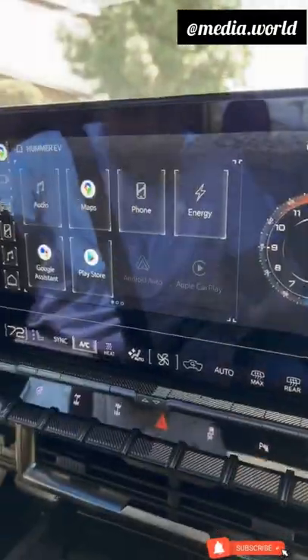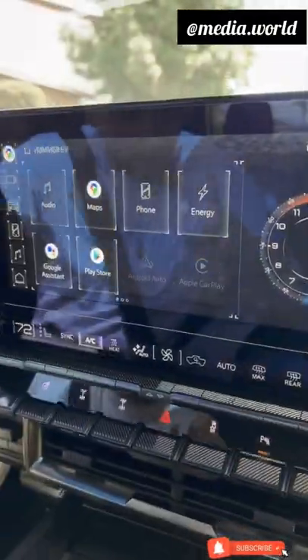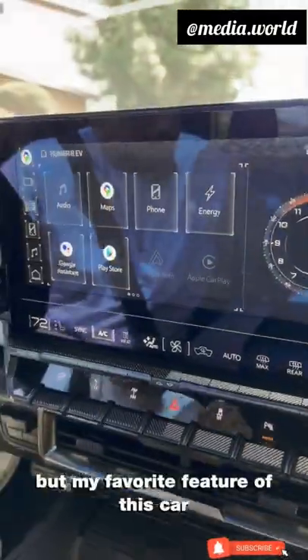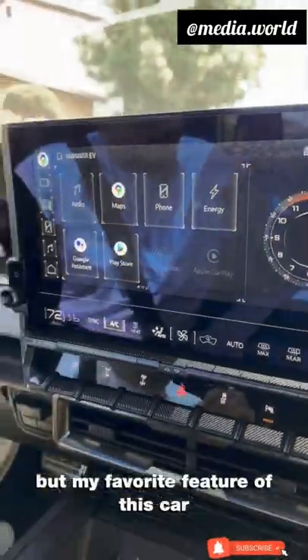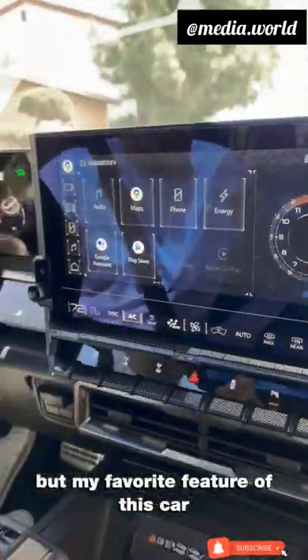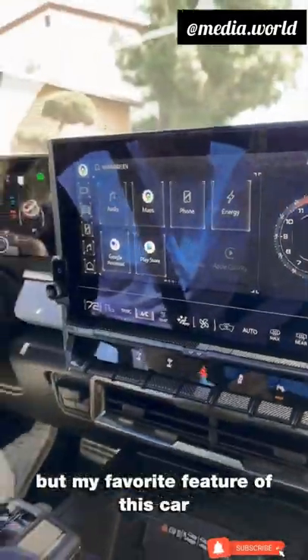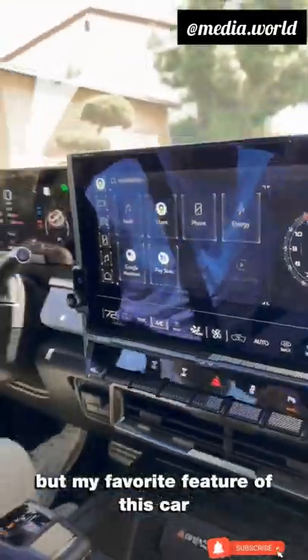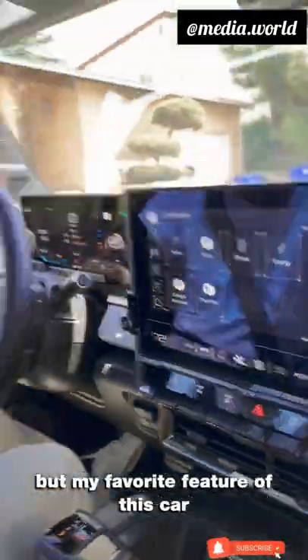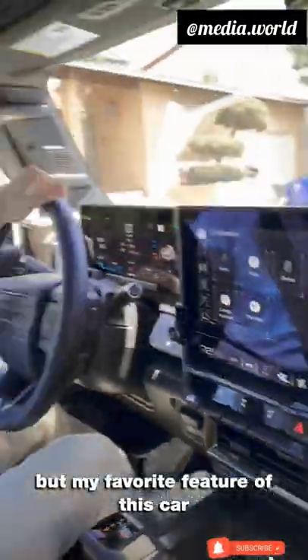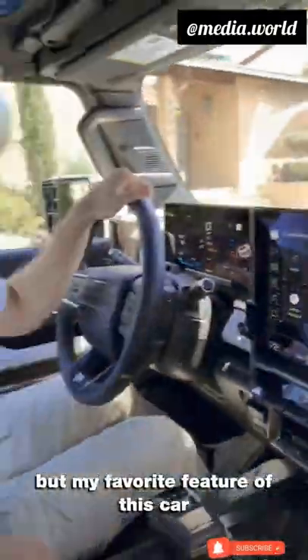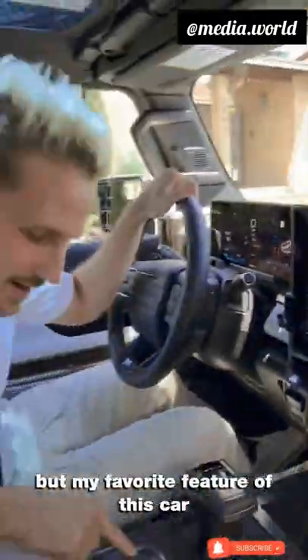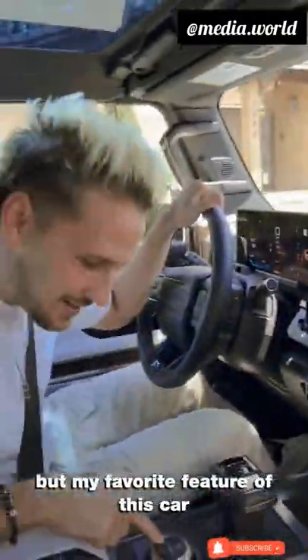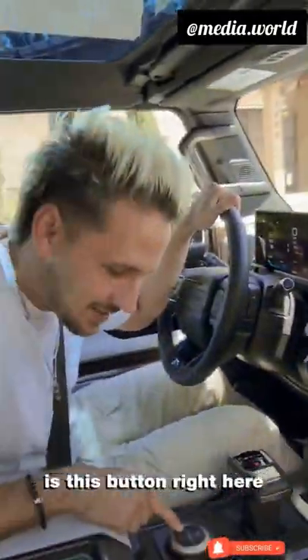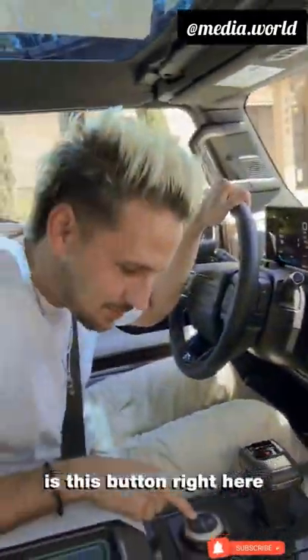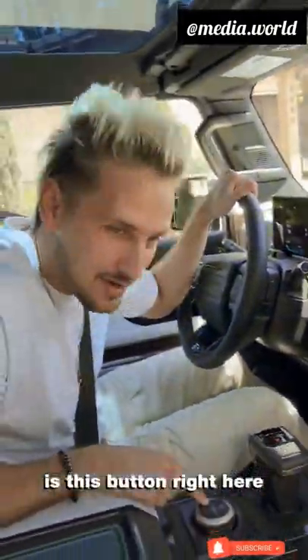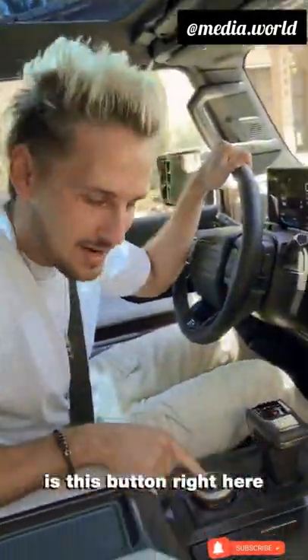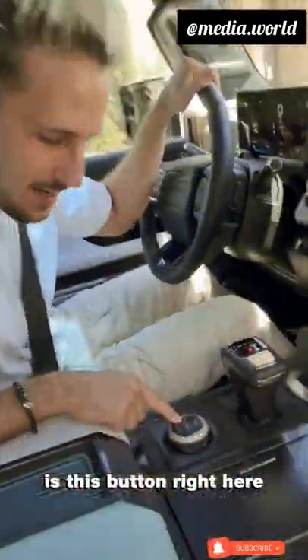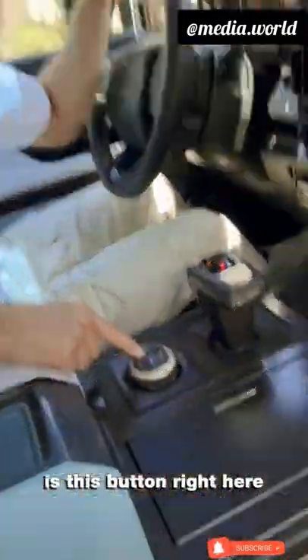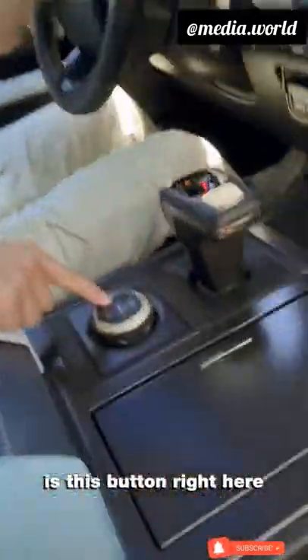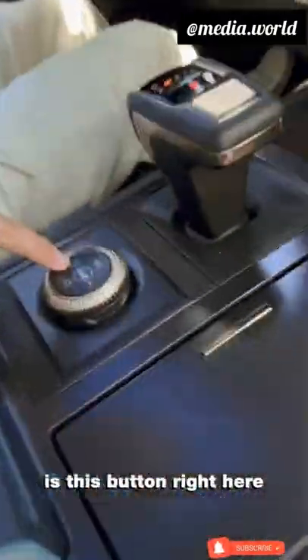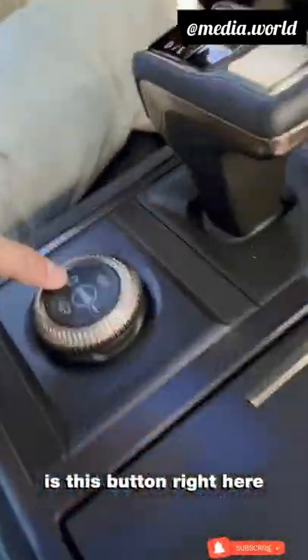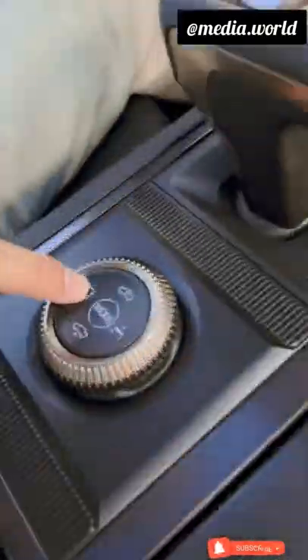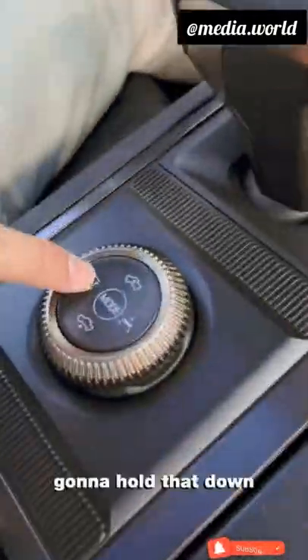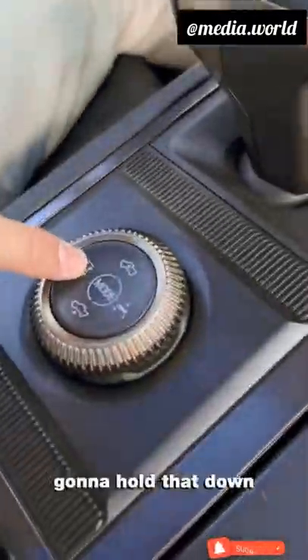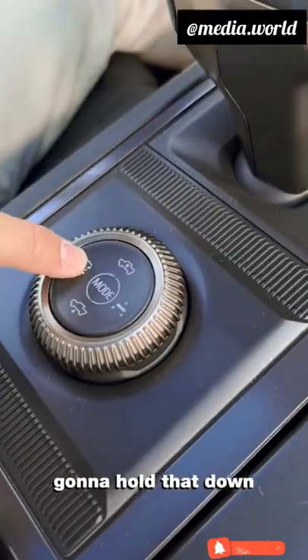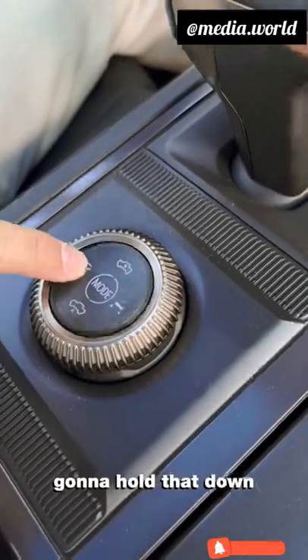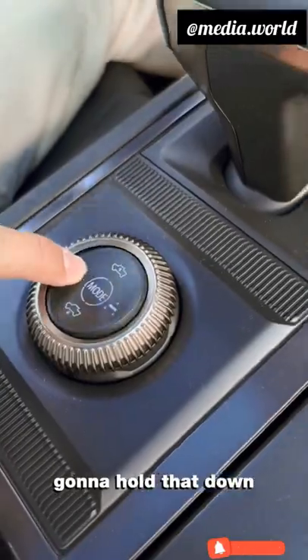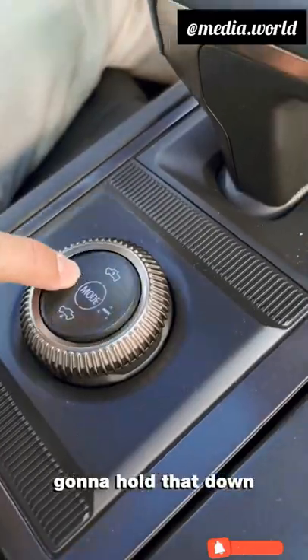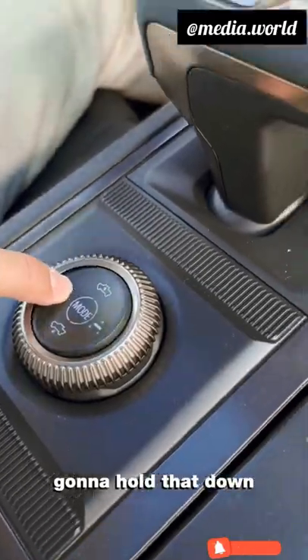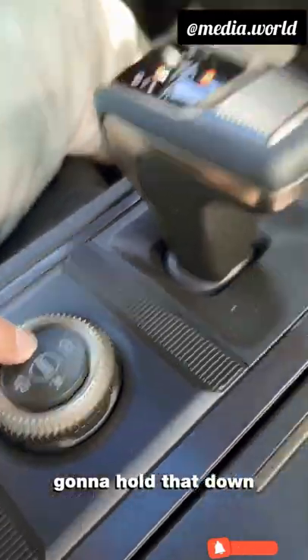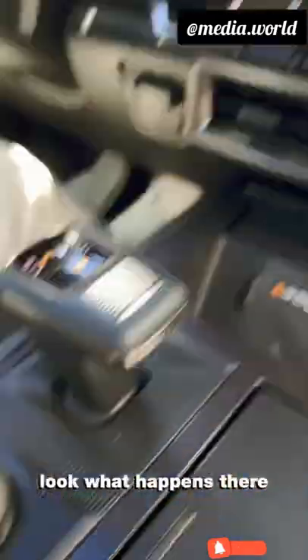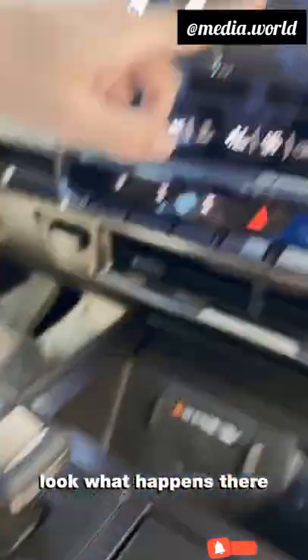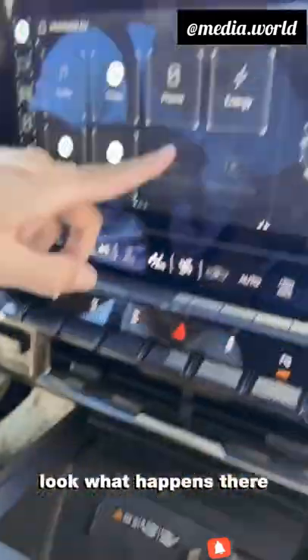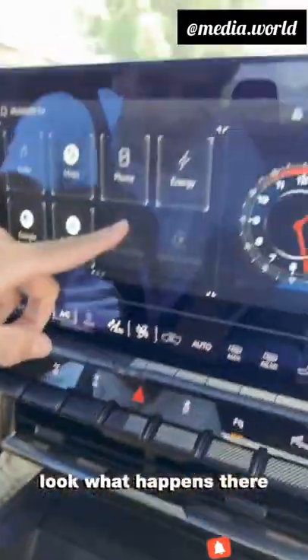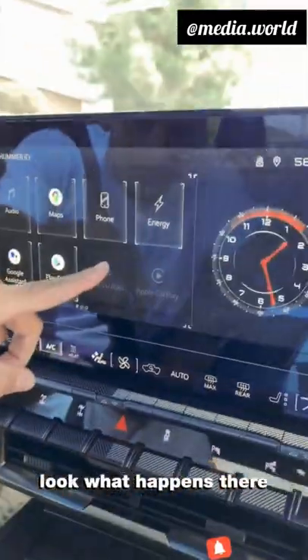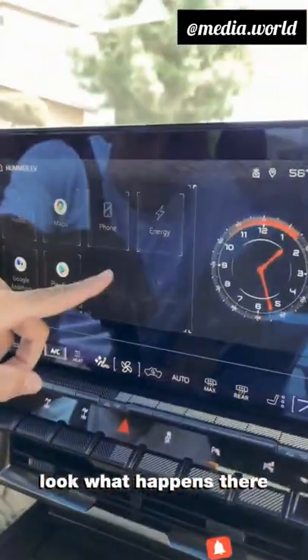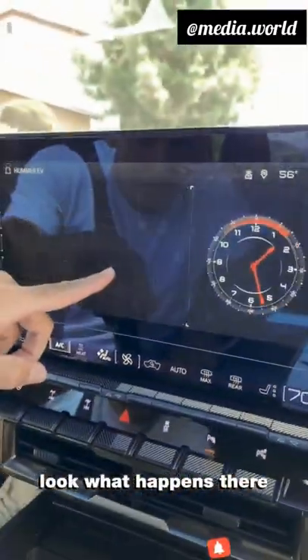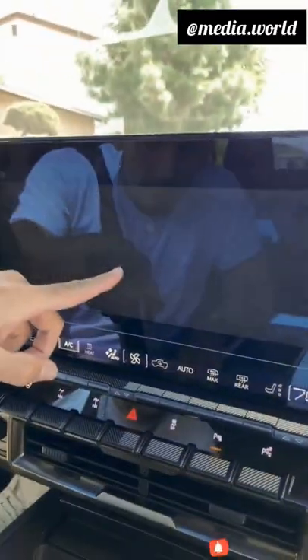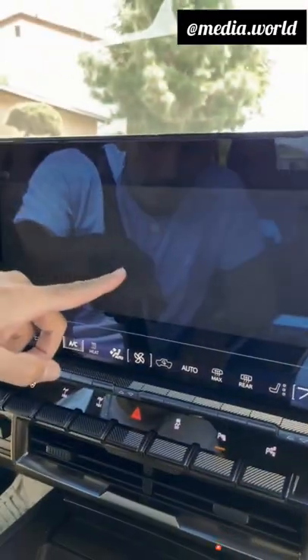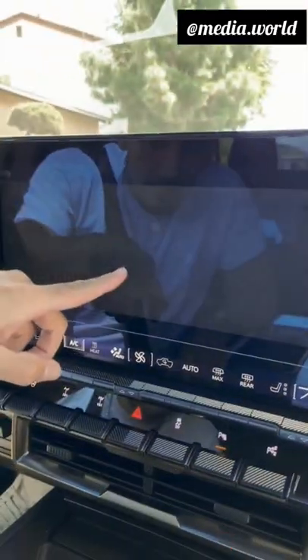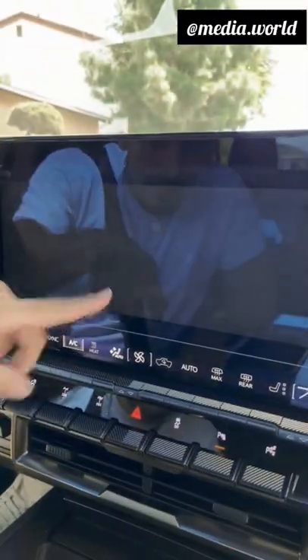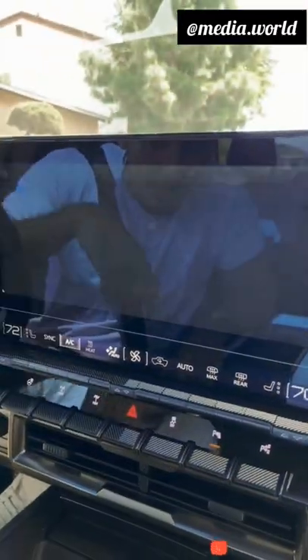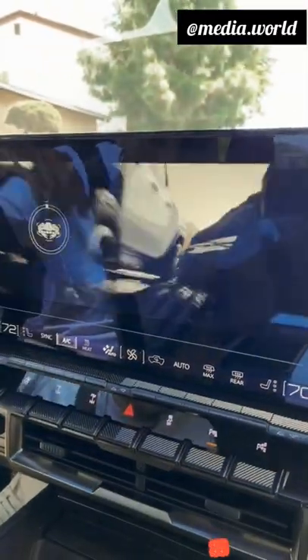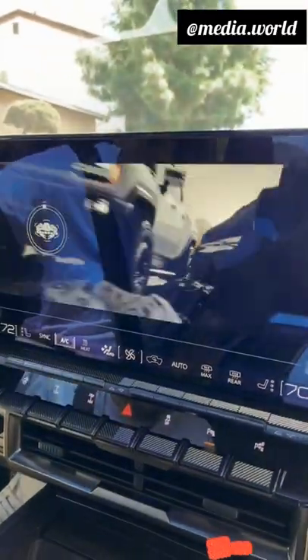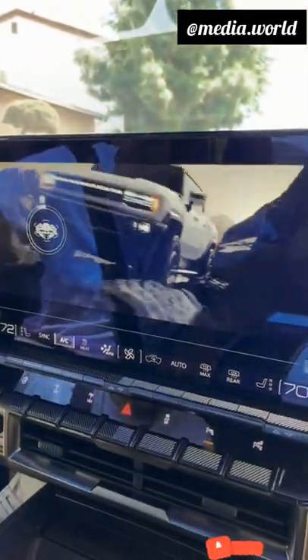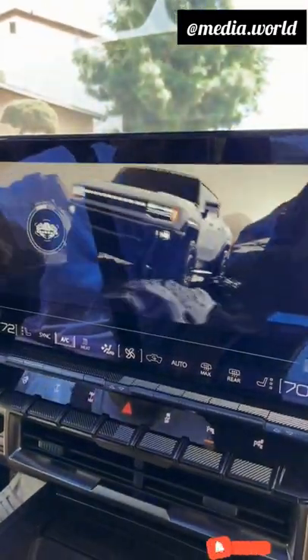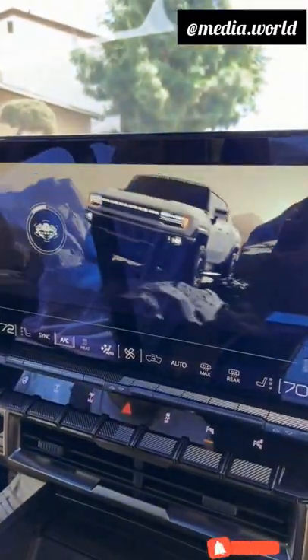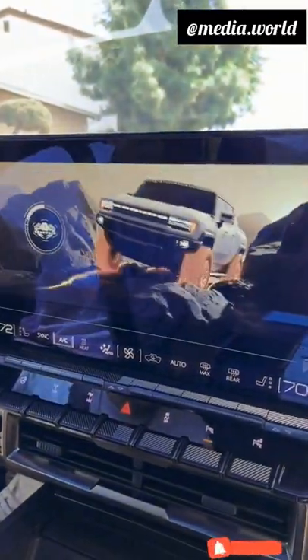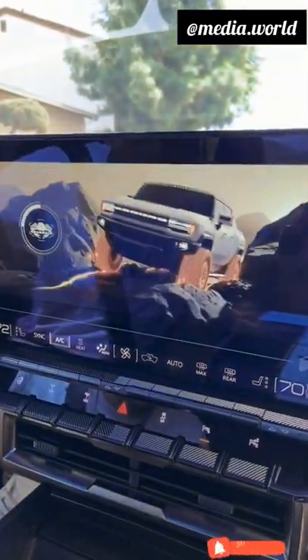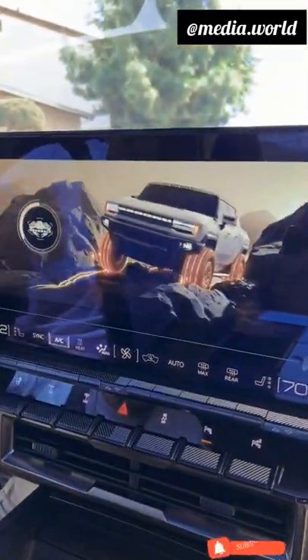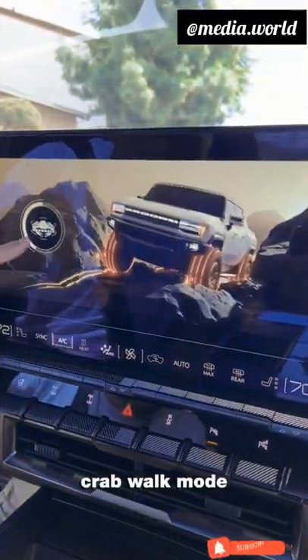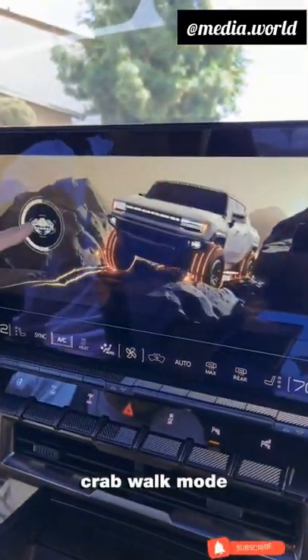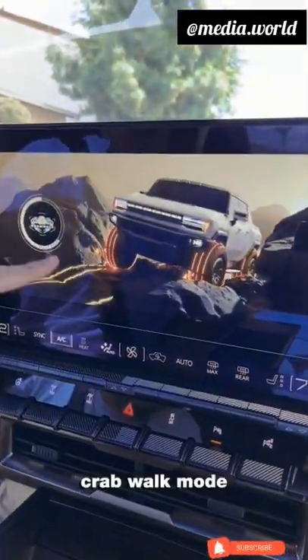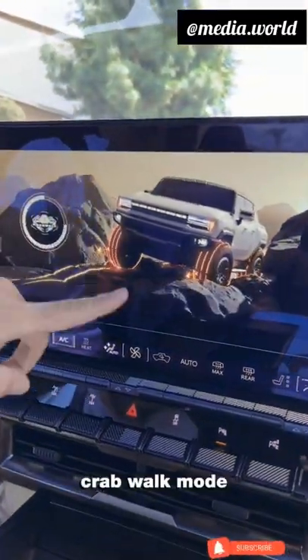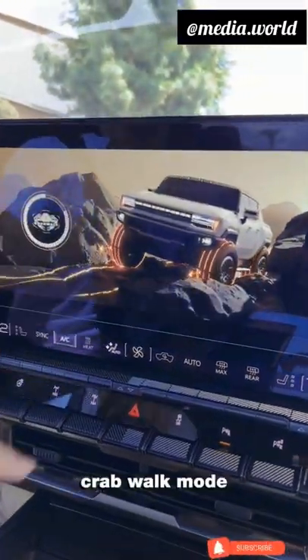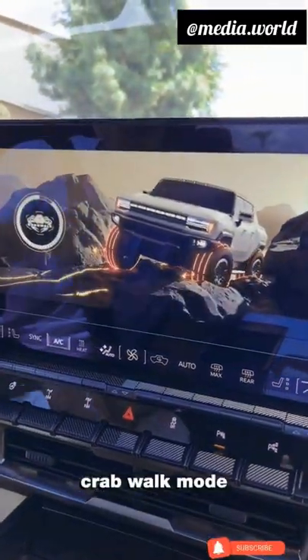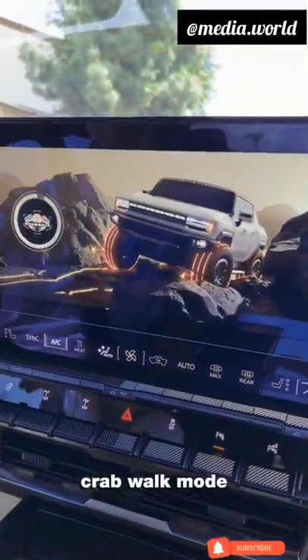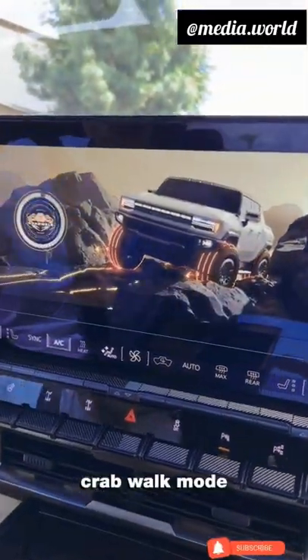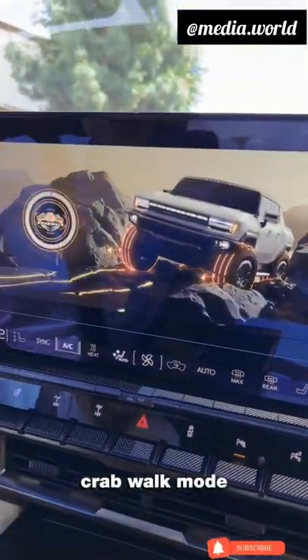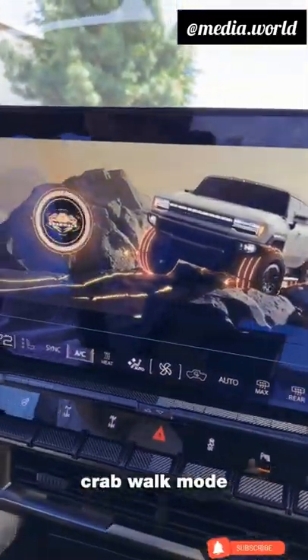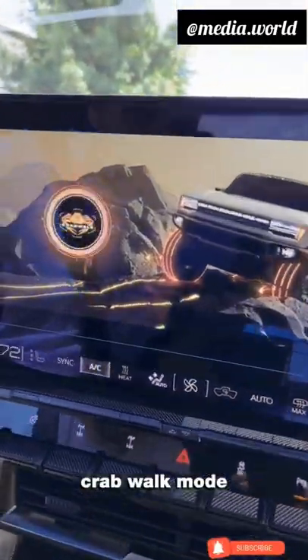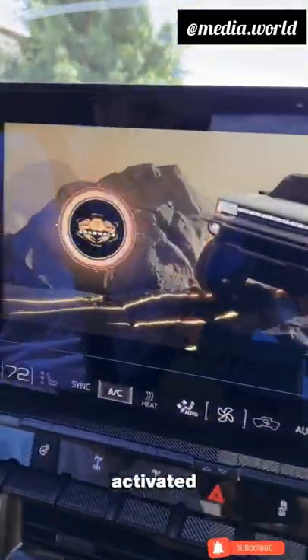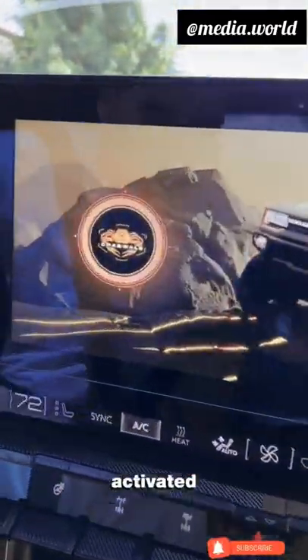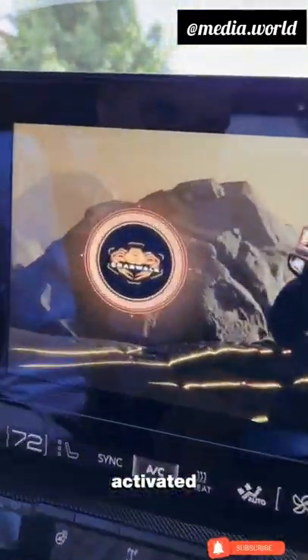My favorite feature of this car is this button right here. I'm gonna hold that down, look what happens there. Crabwalk mode activated.